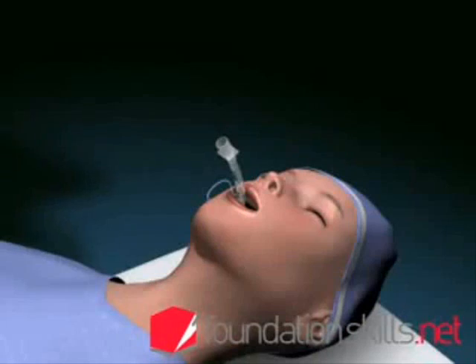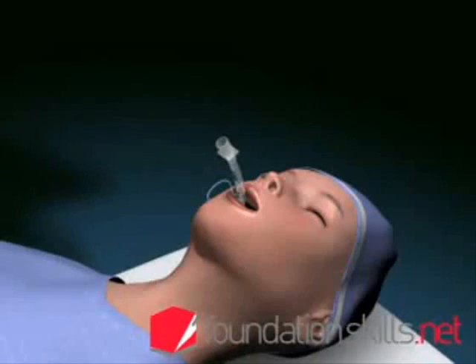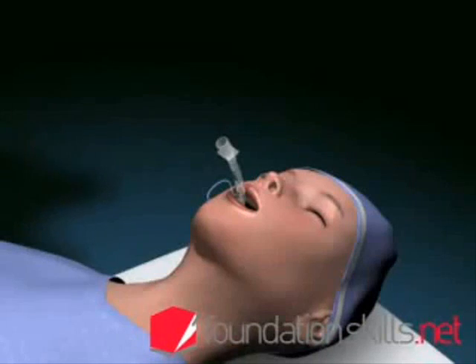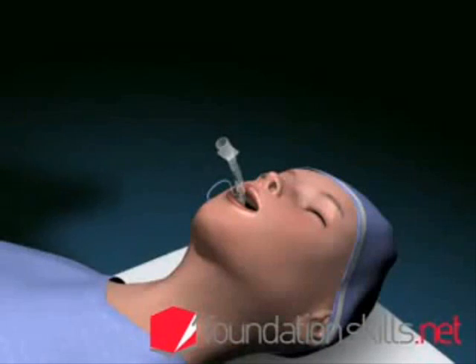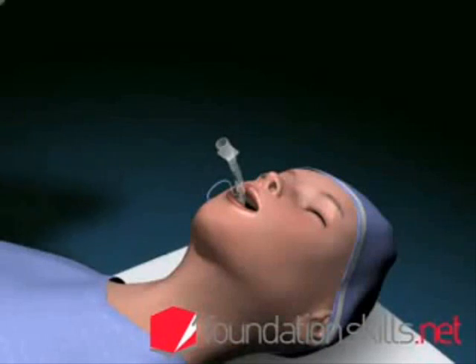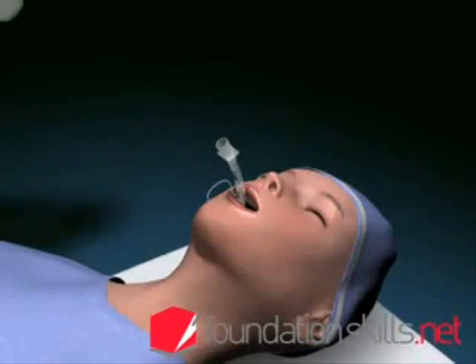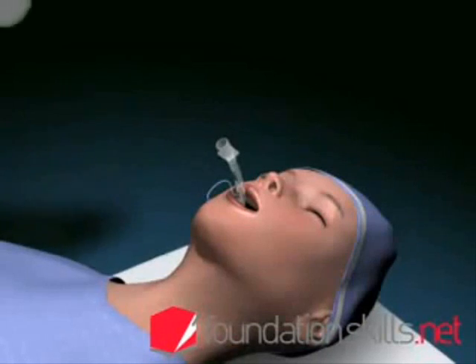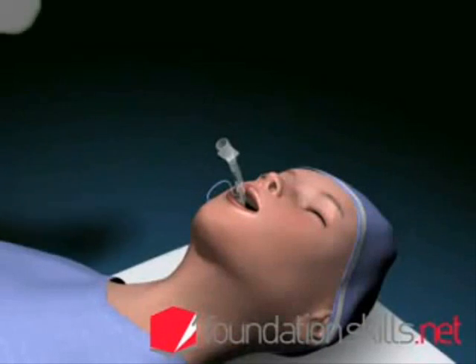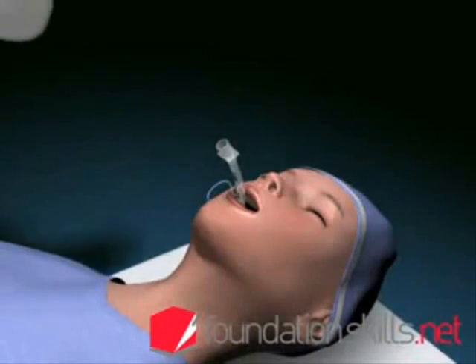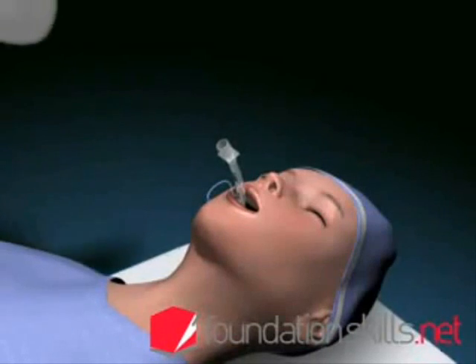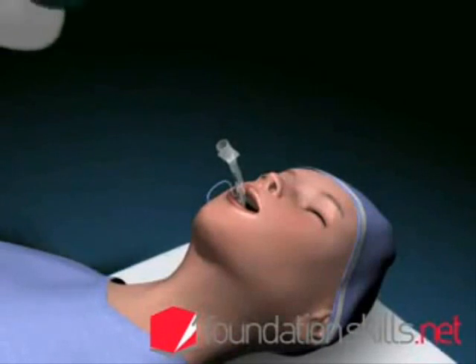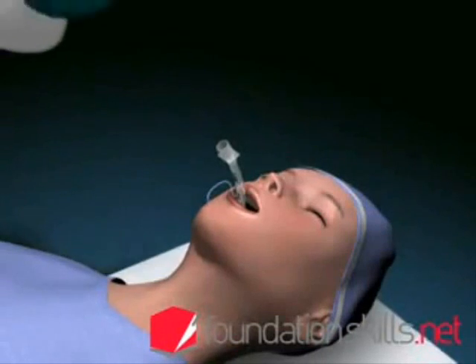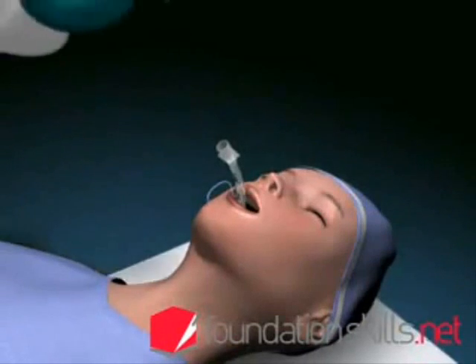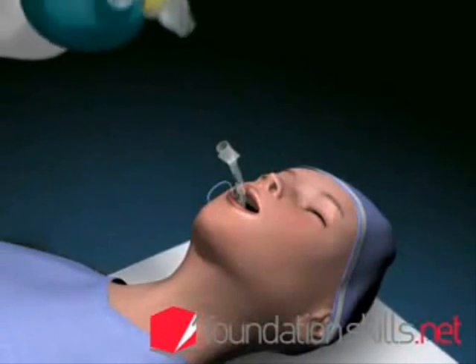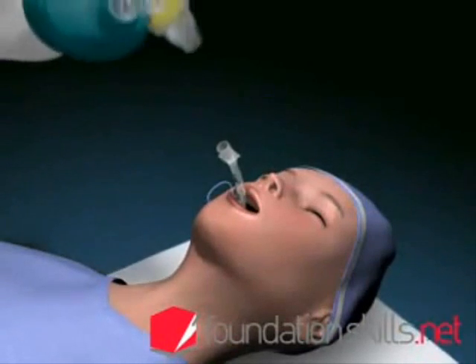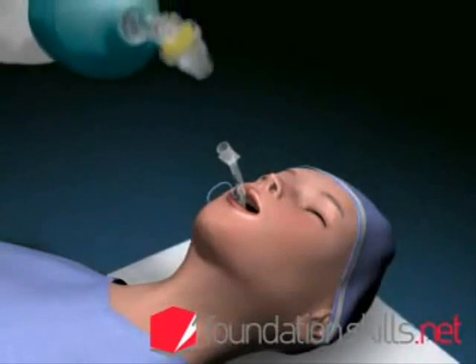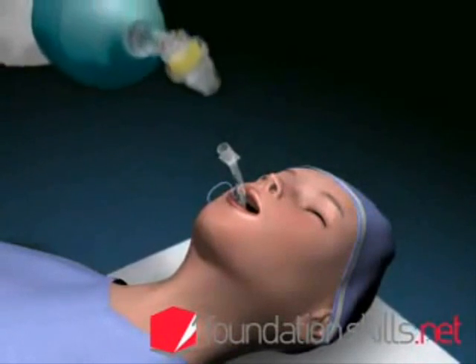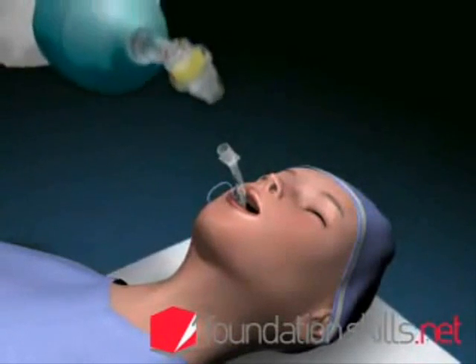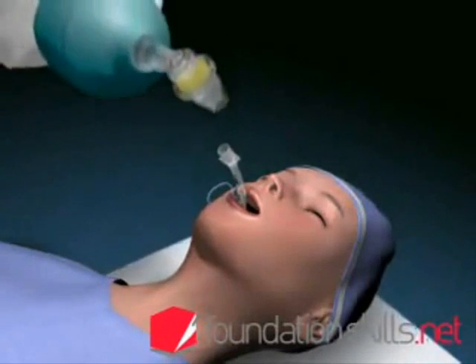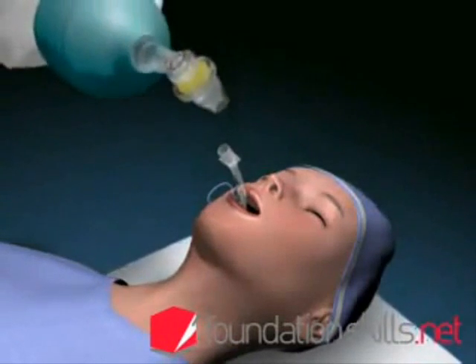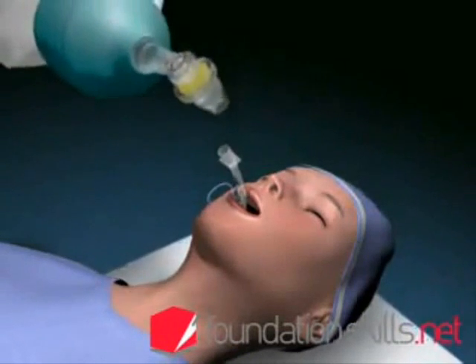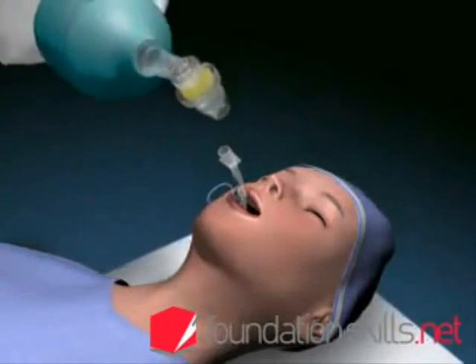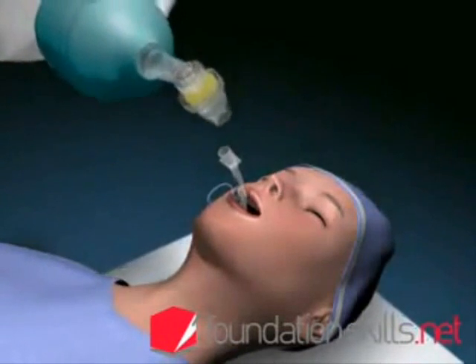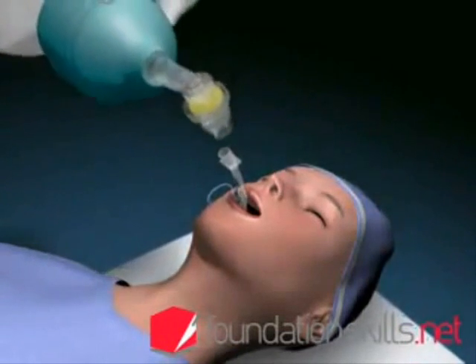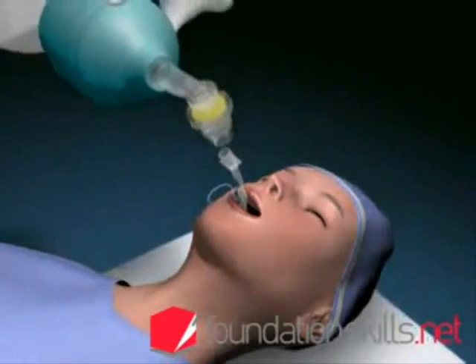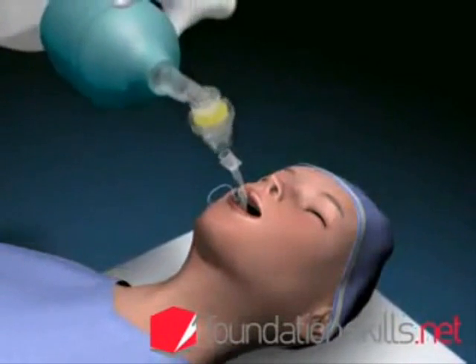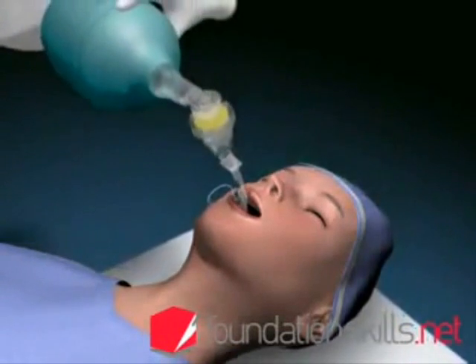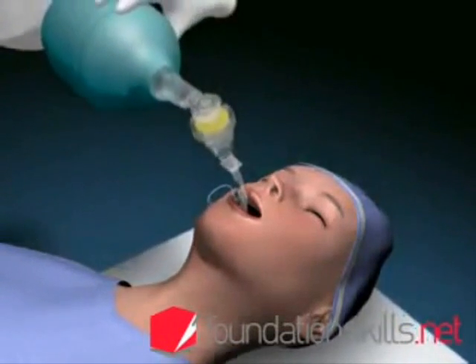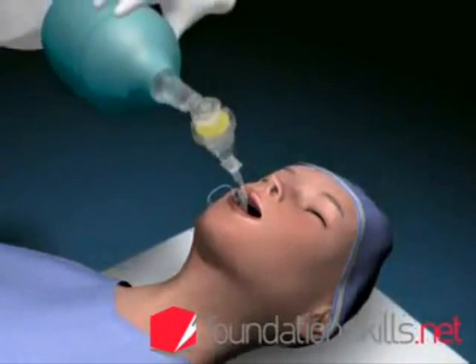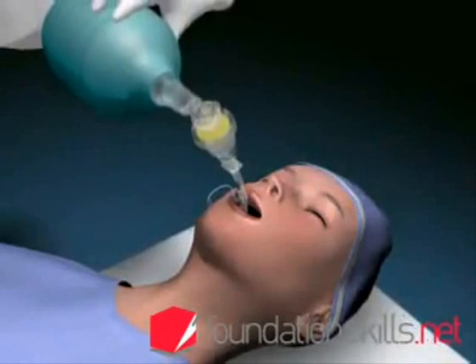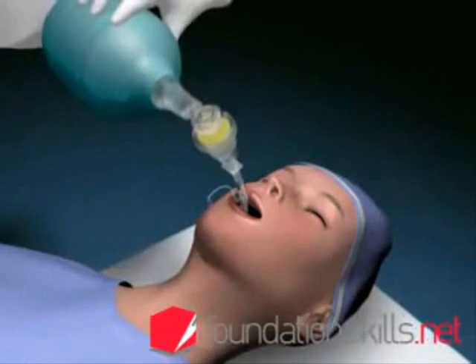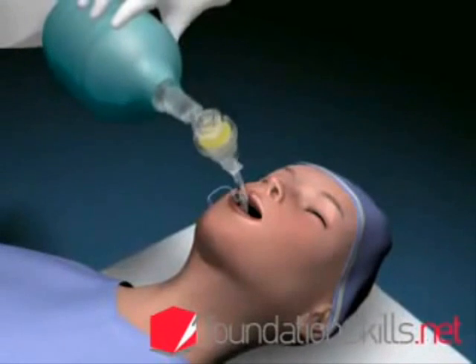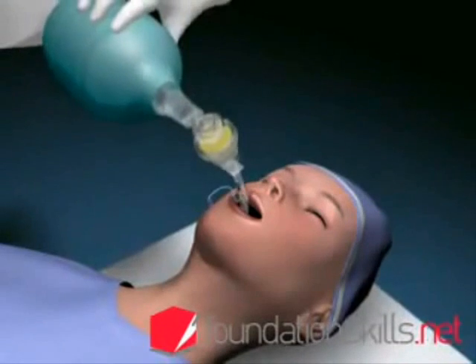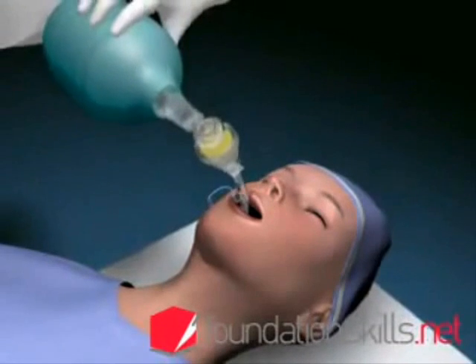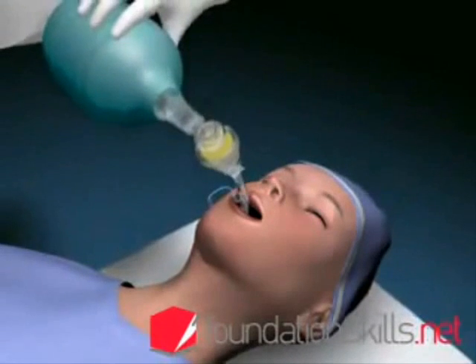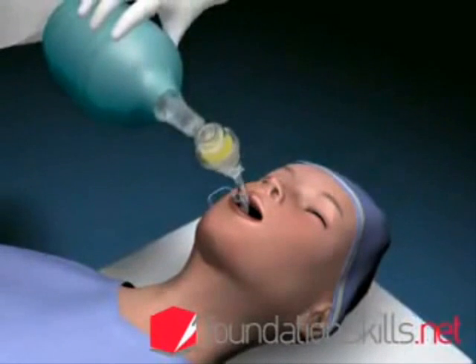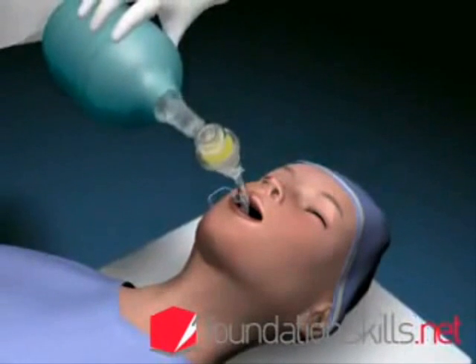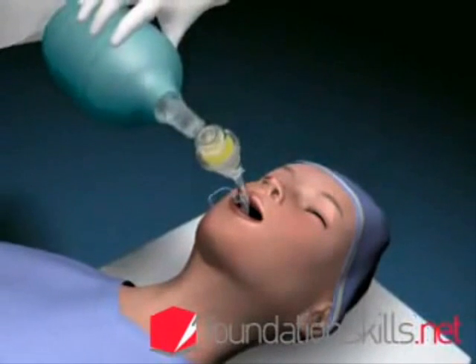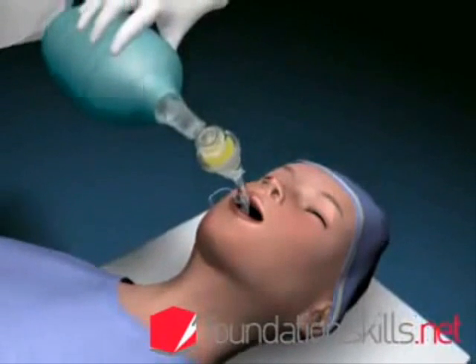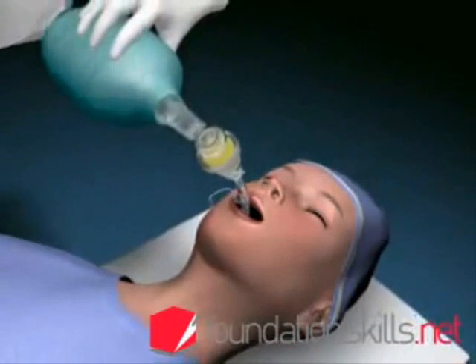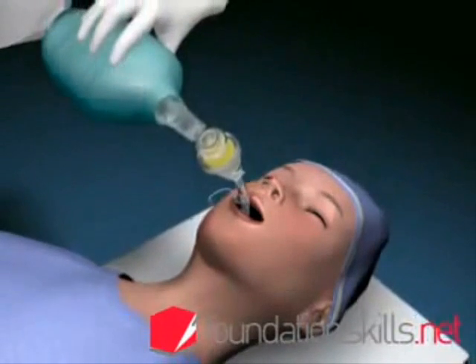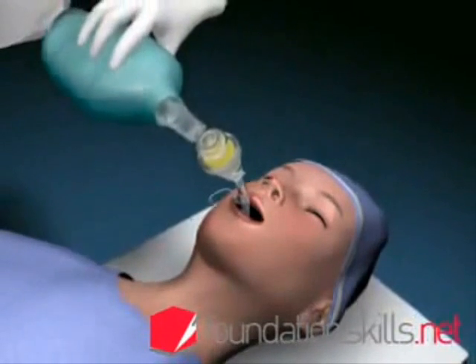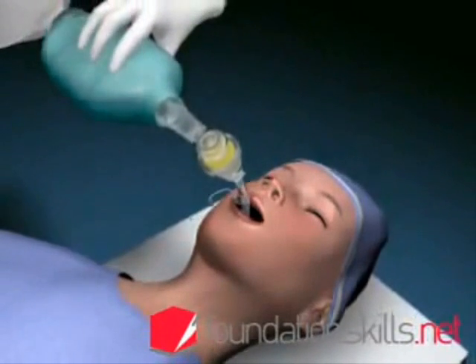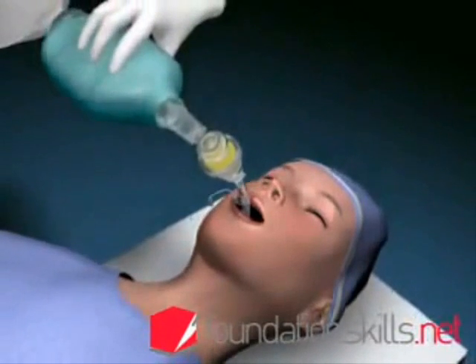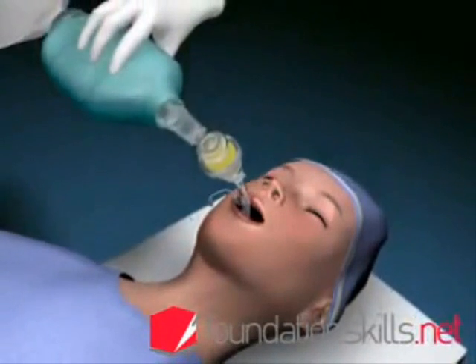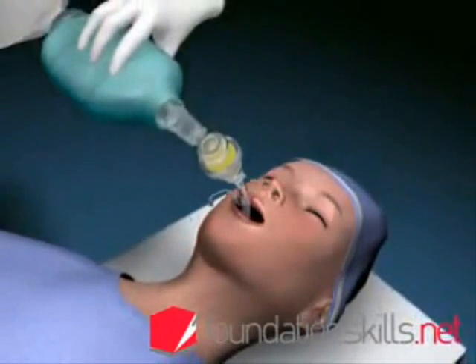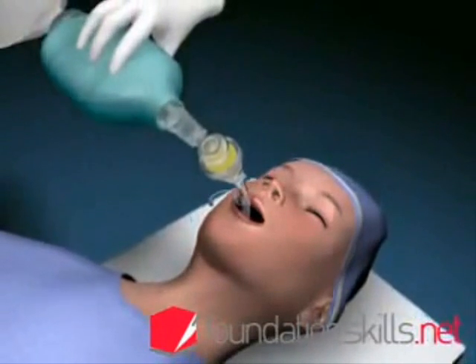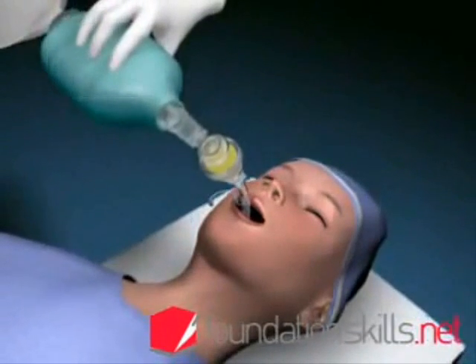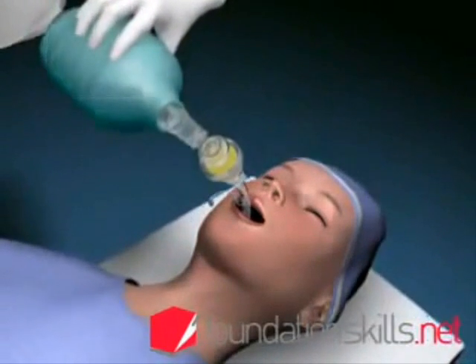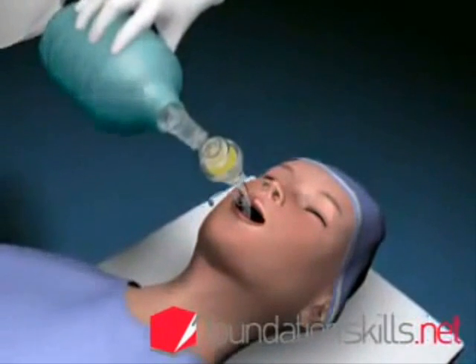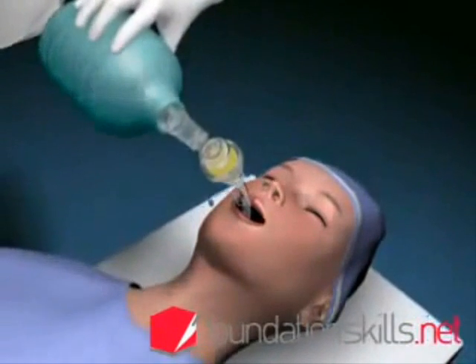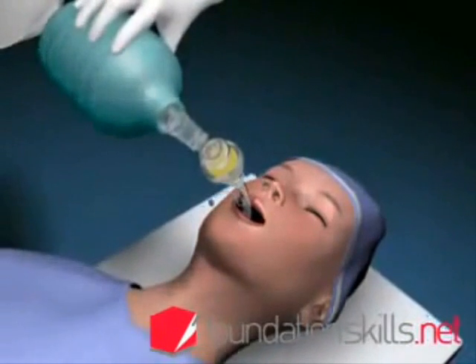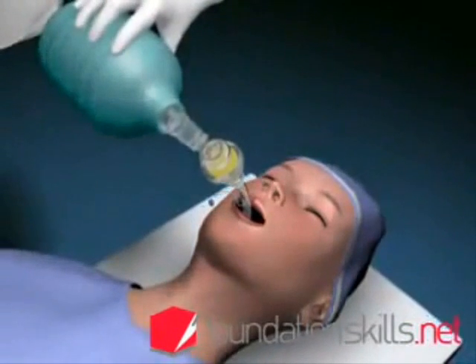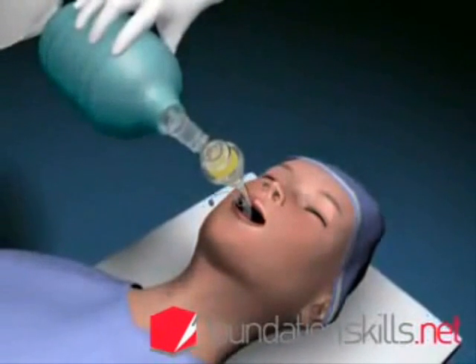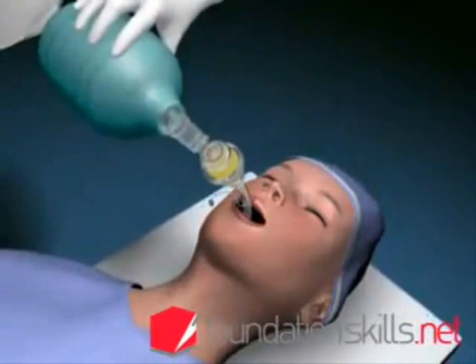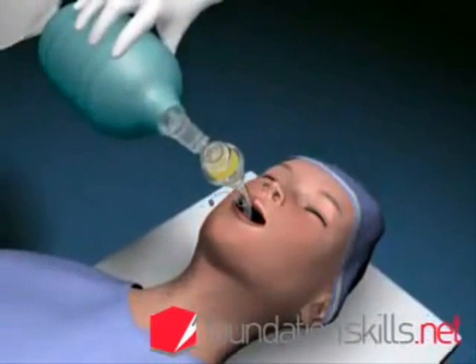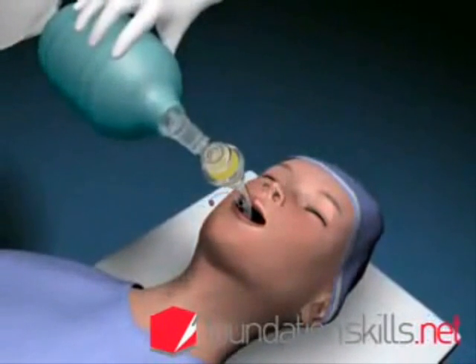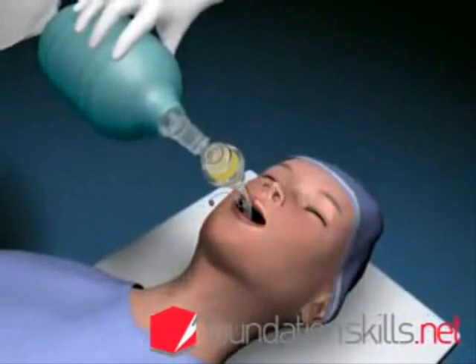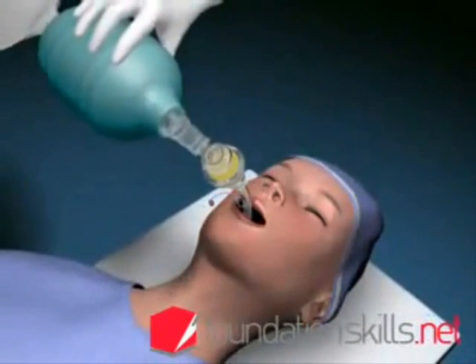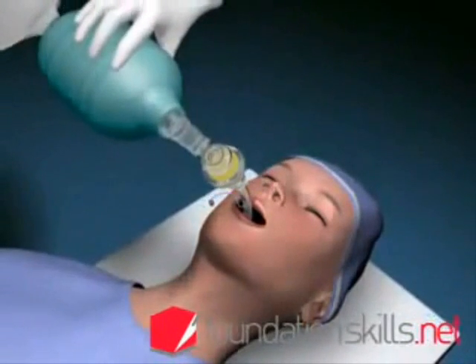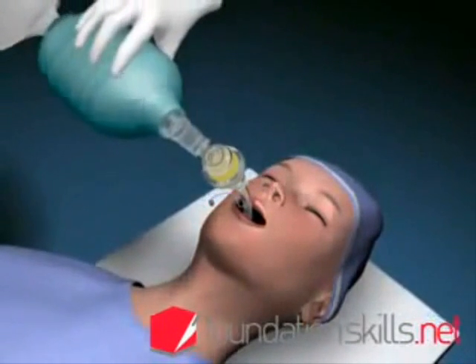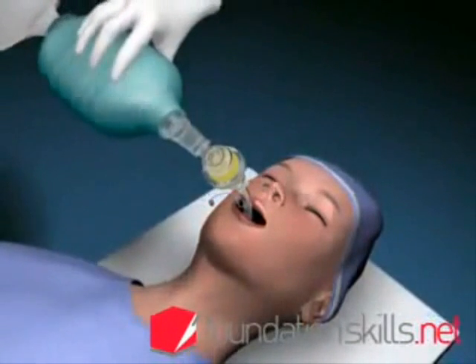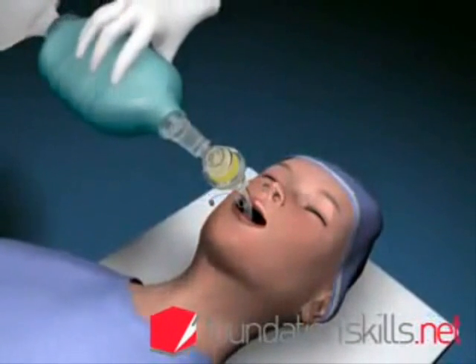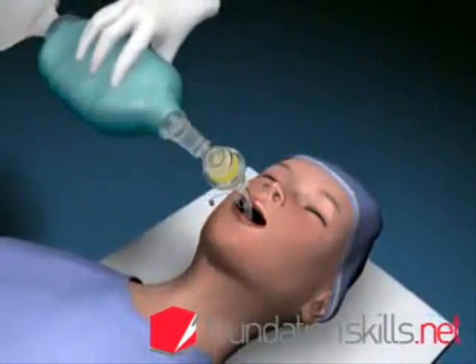Attach the tube to the bag and valve apparatus and ventilate the patient with the oxygen flow on 12 to 15 litres per minute.